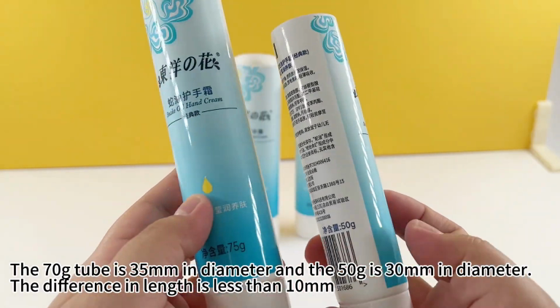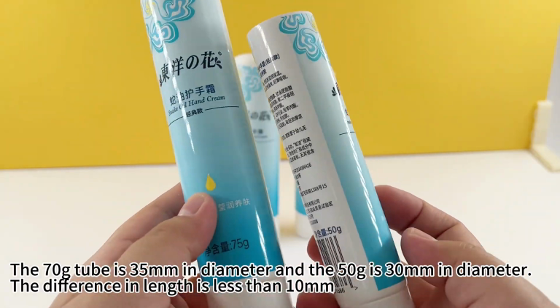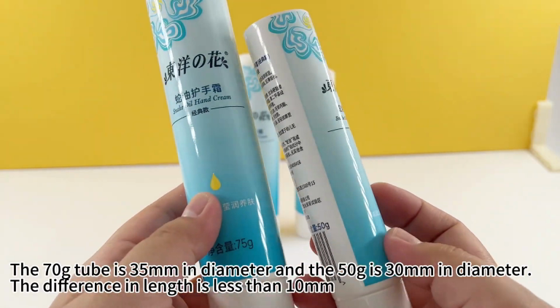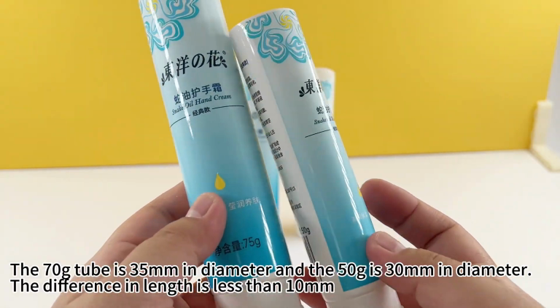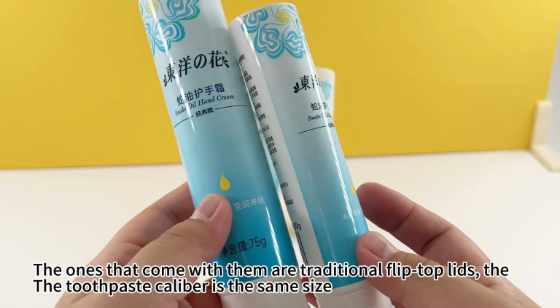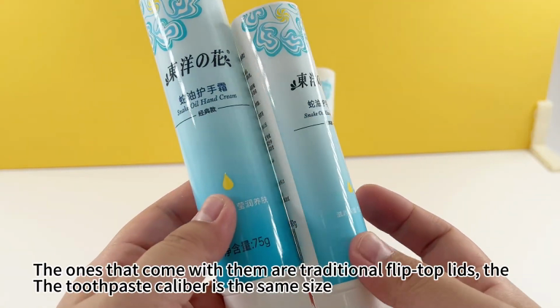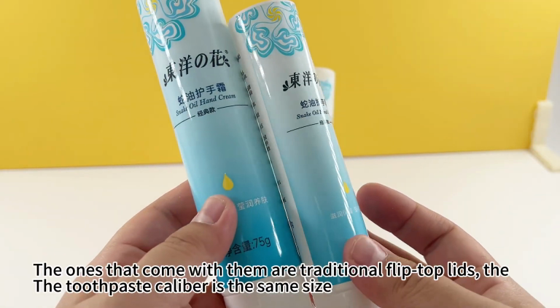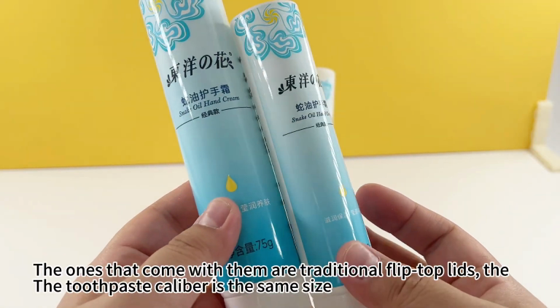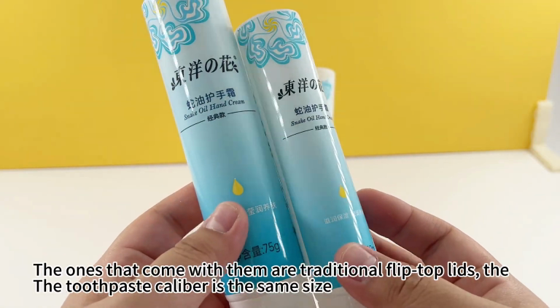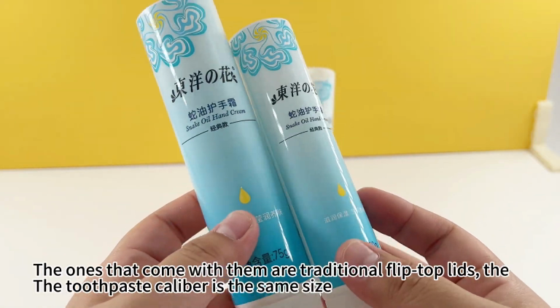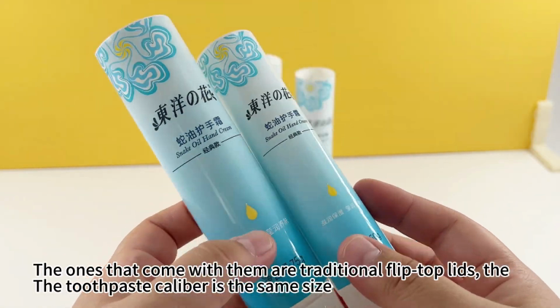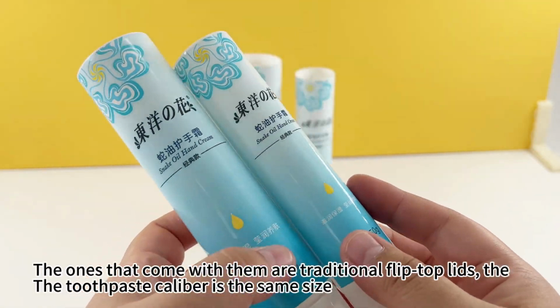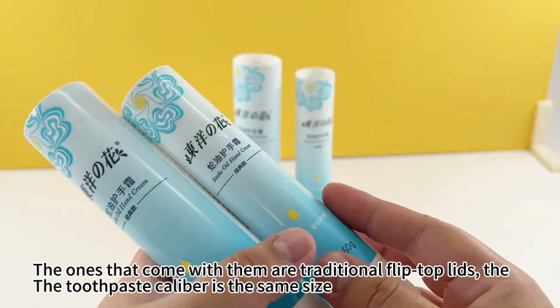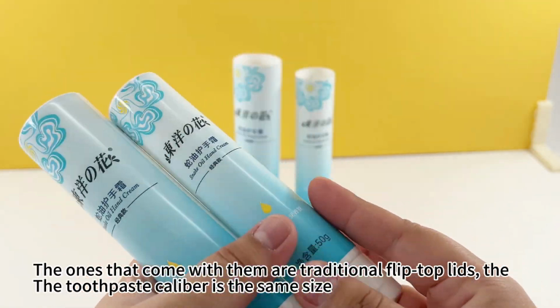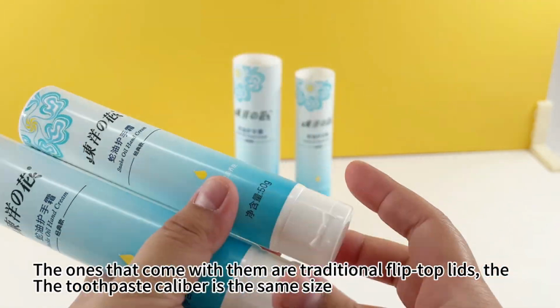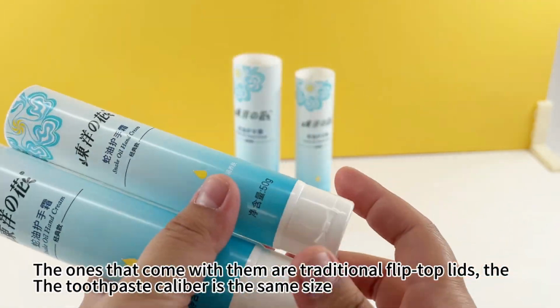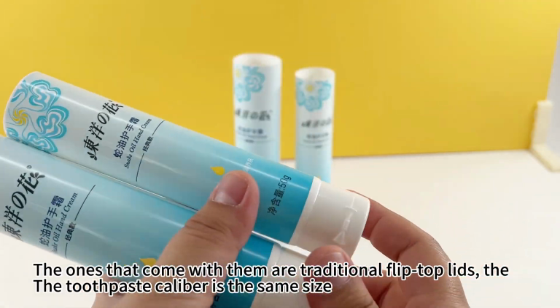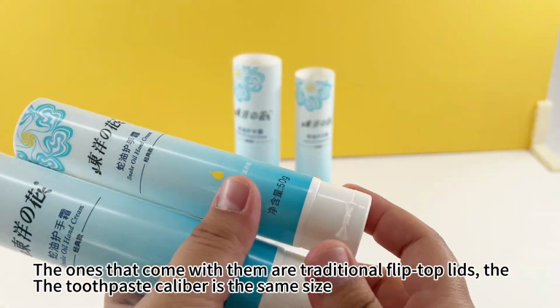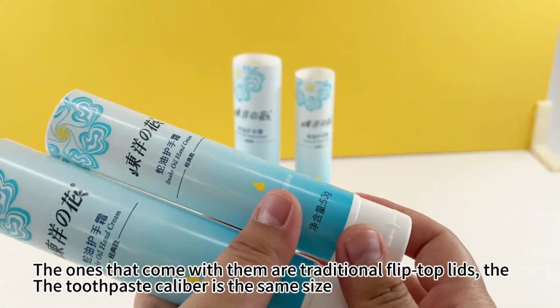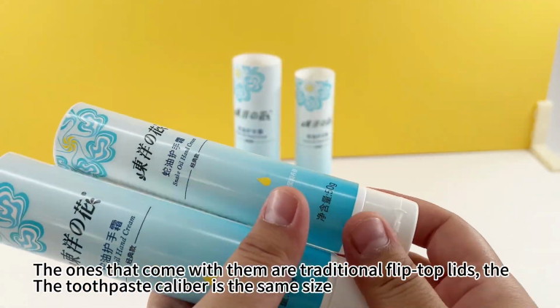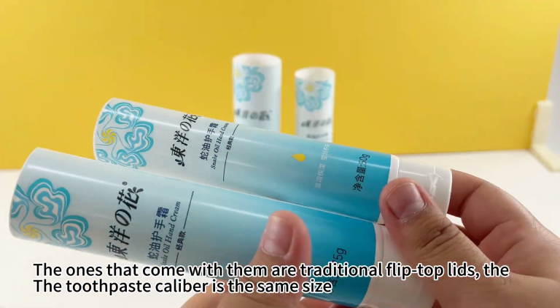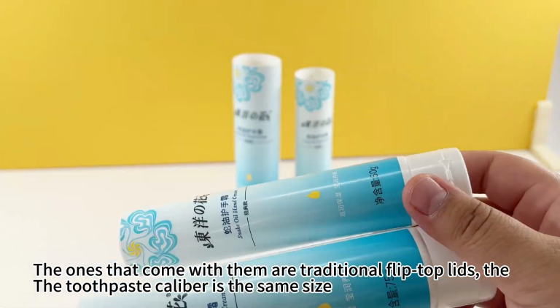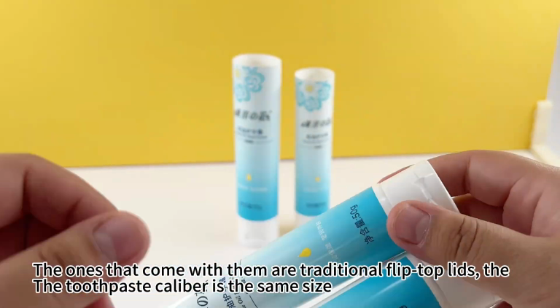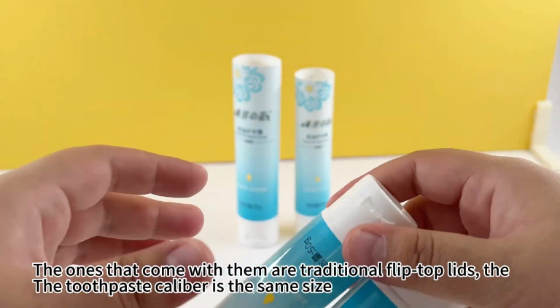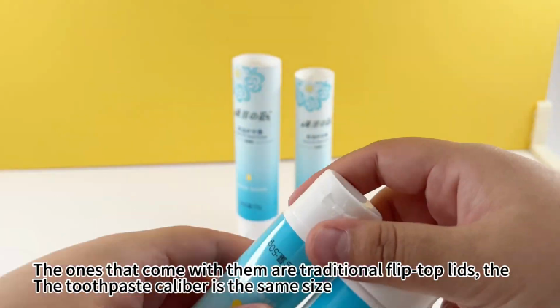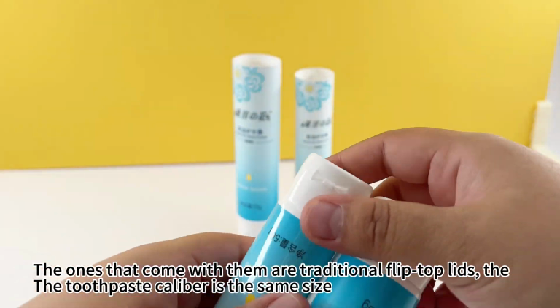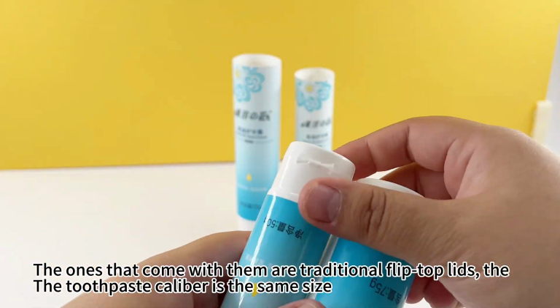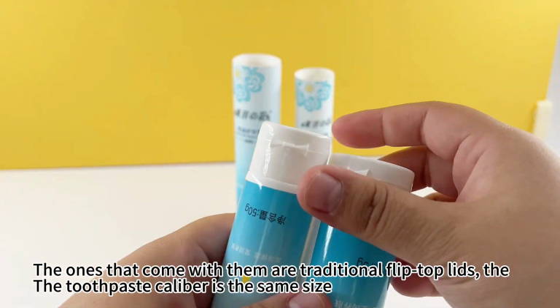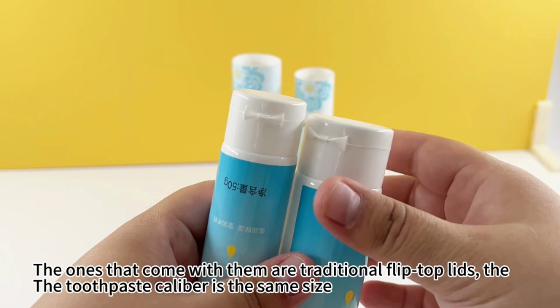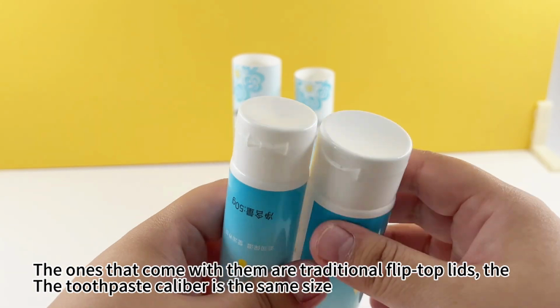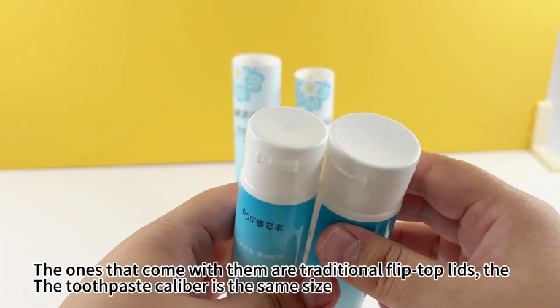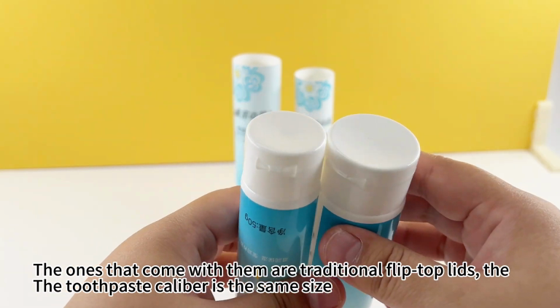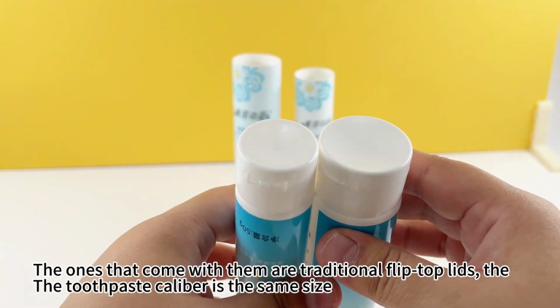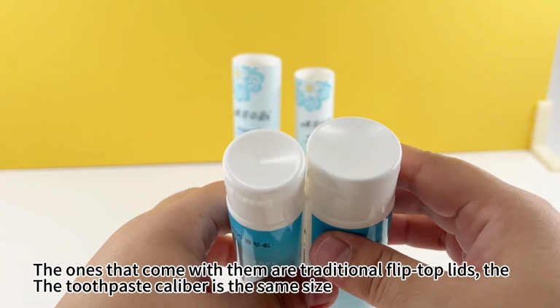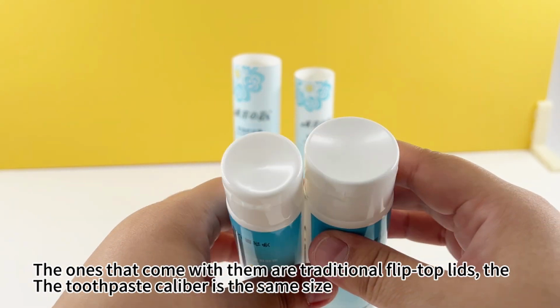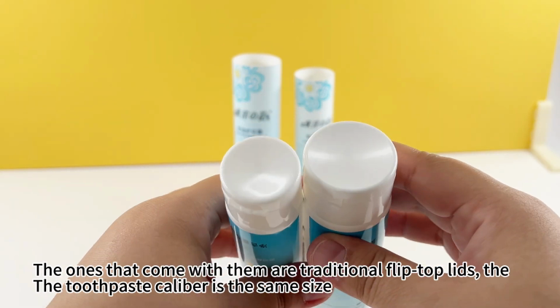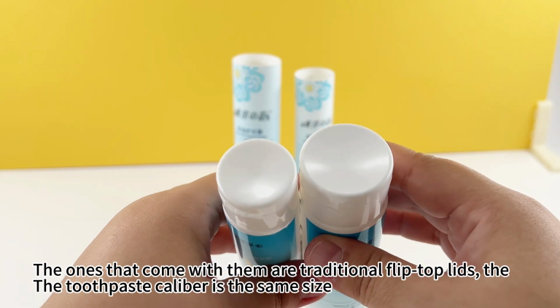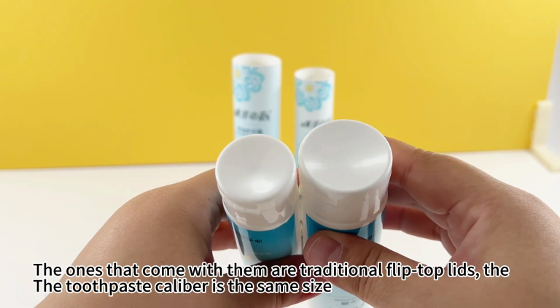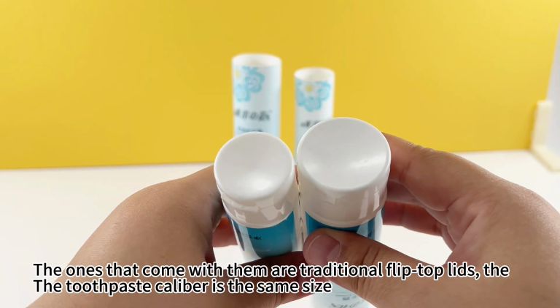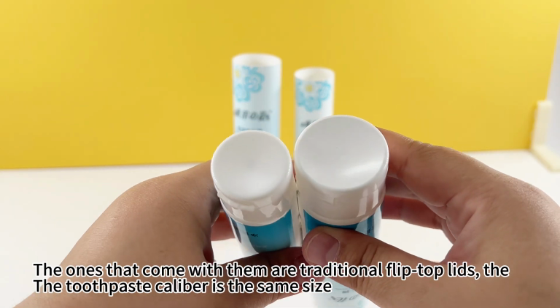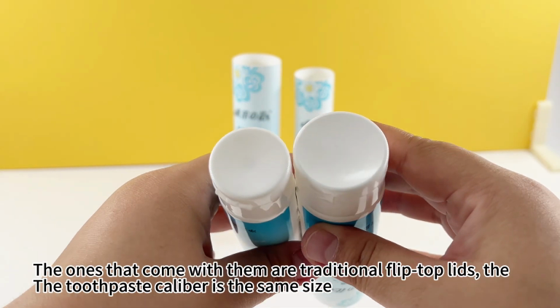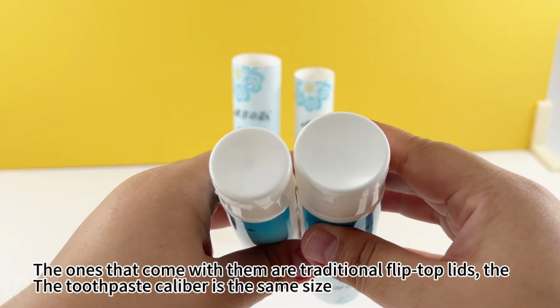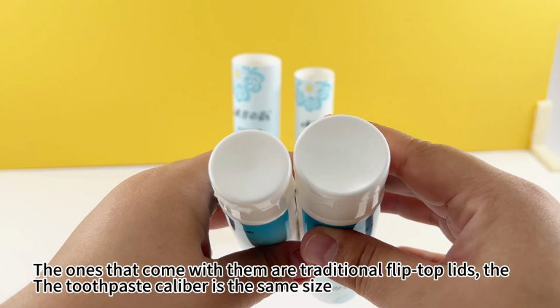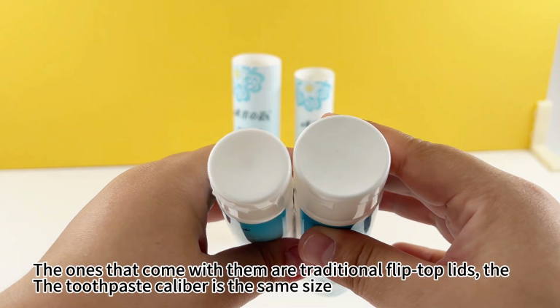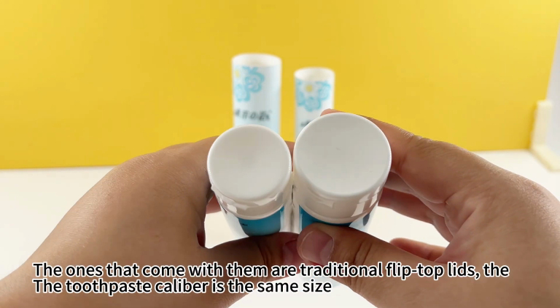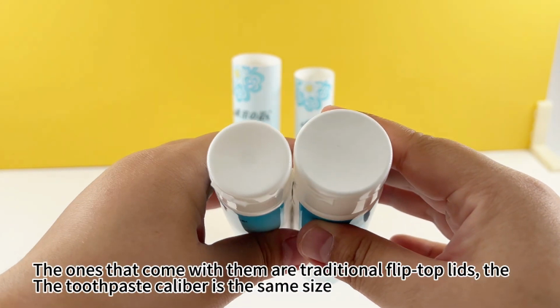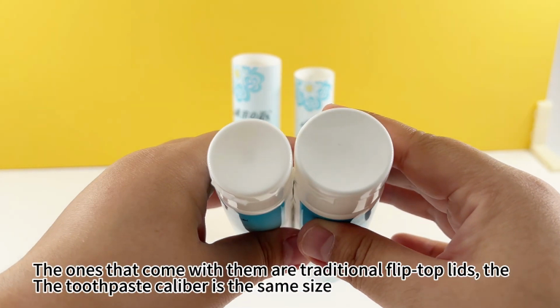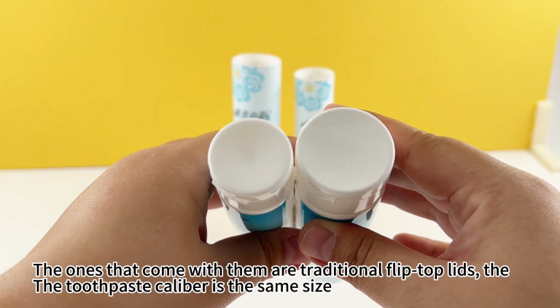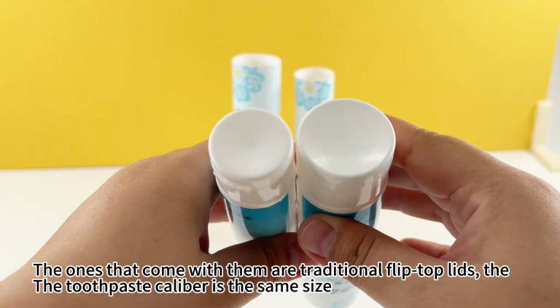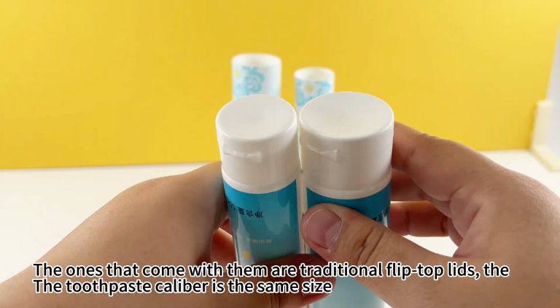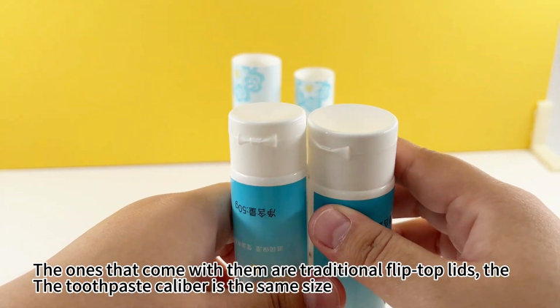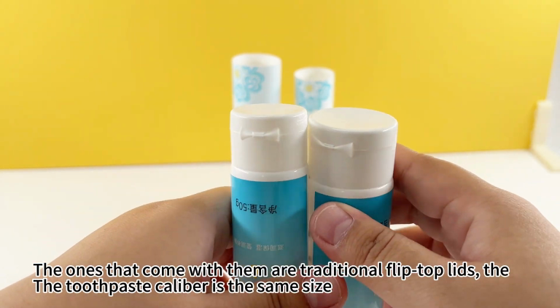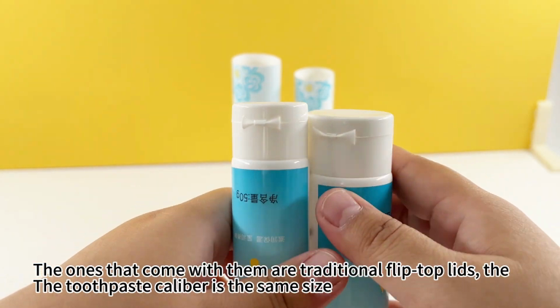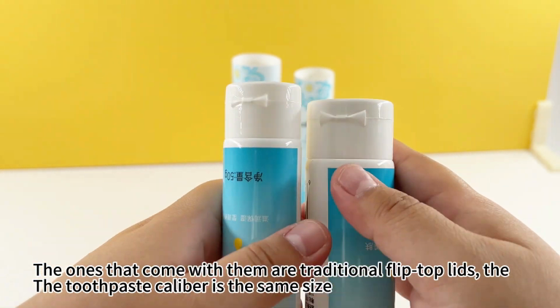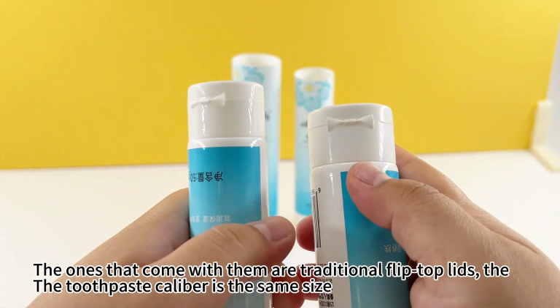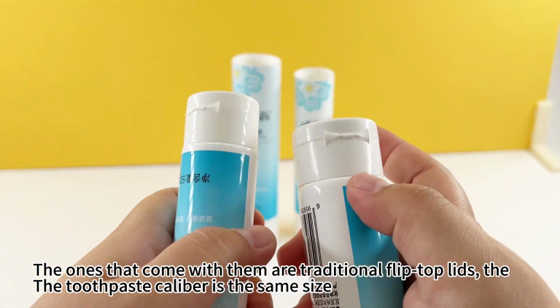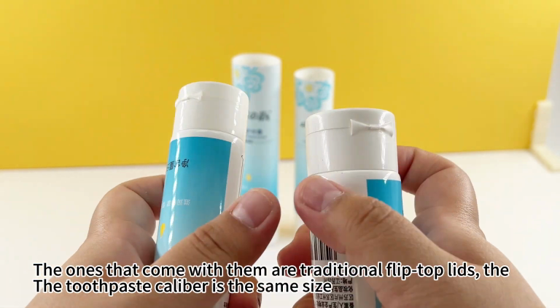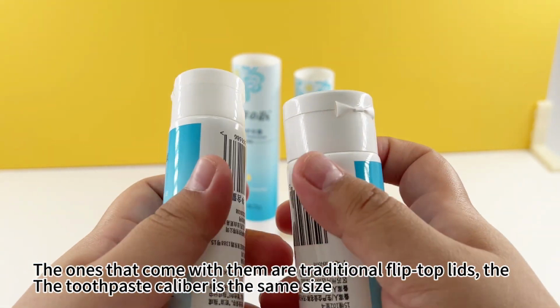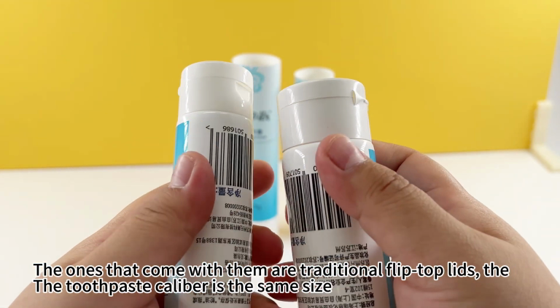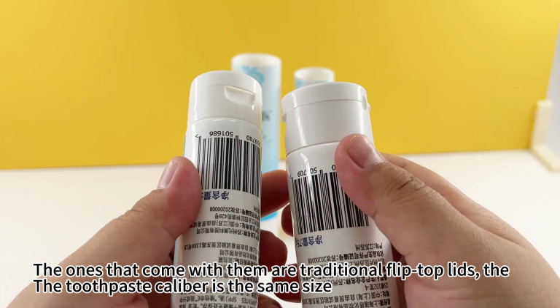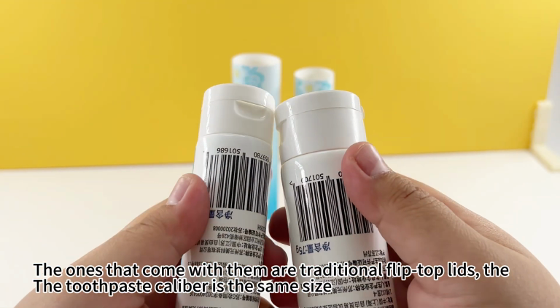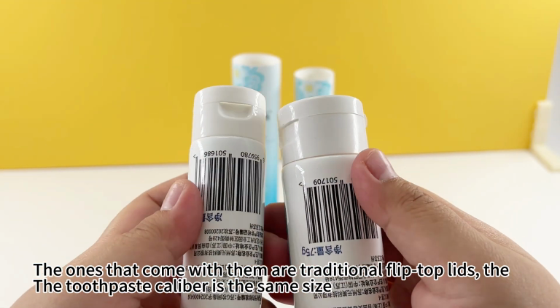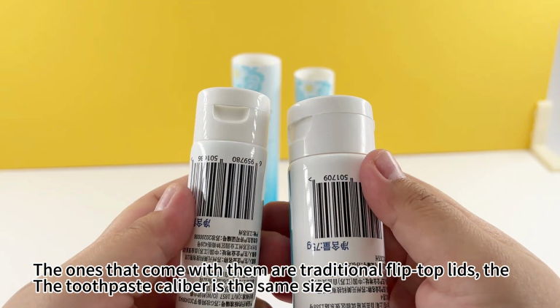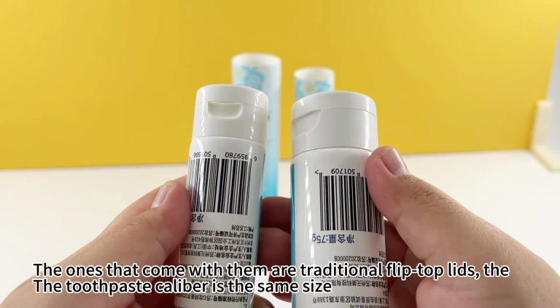The ones that come with them are traditional flip-top lids — the toothpaste caliber is the same size.